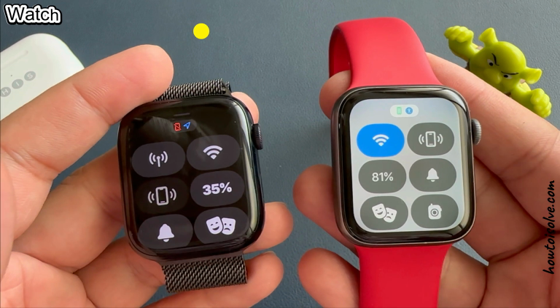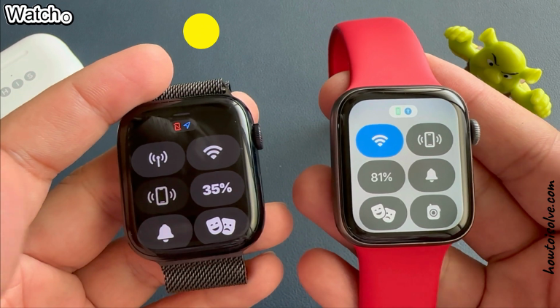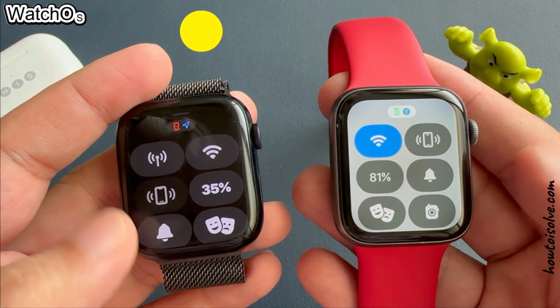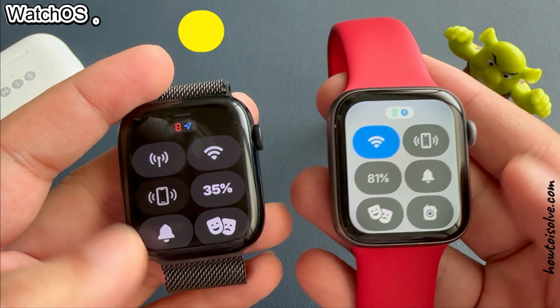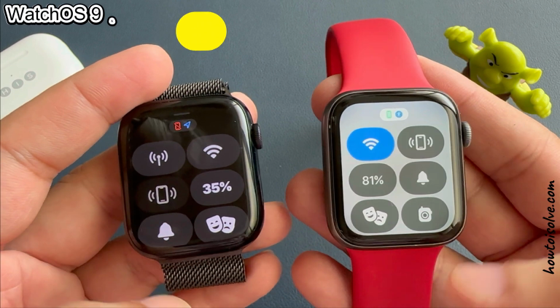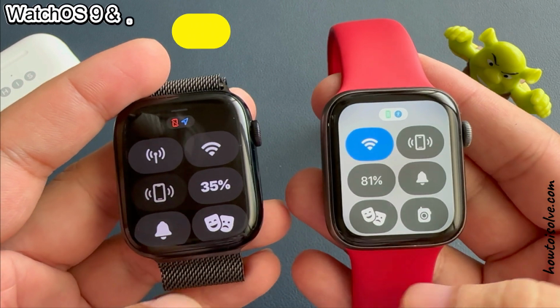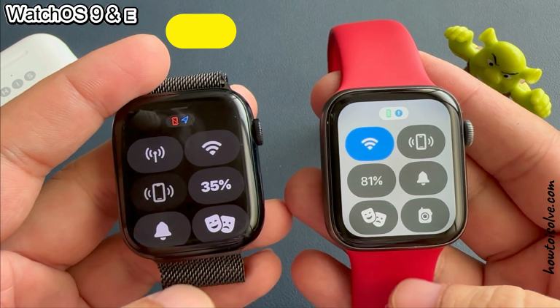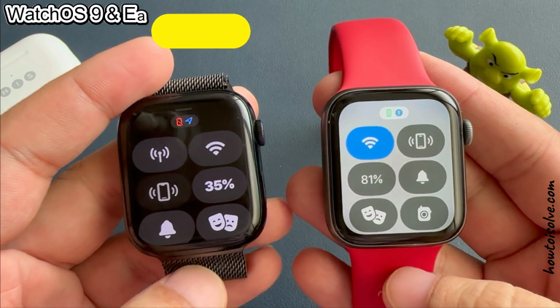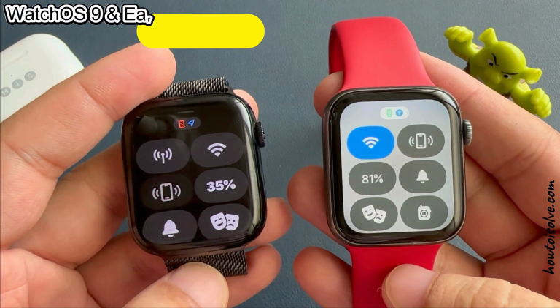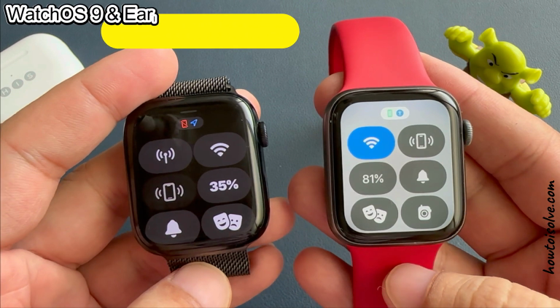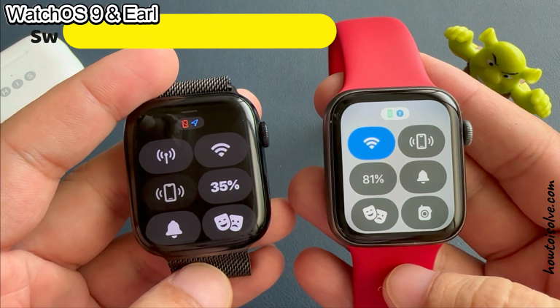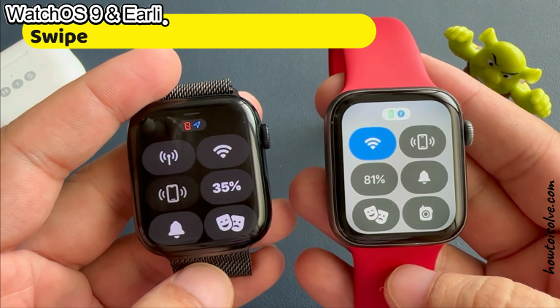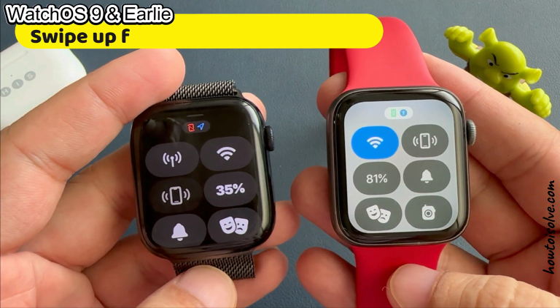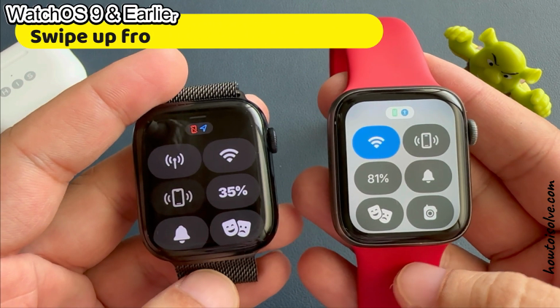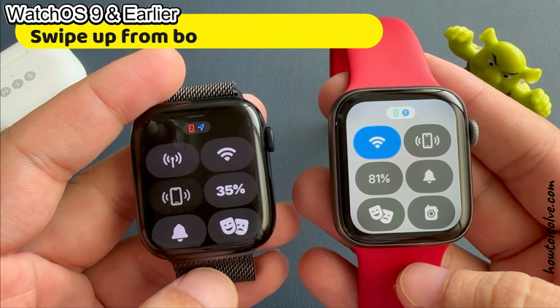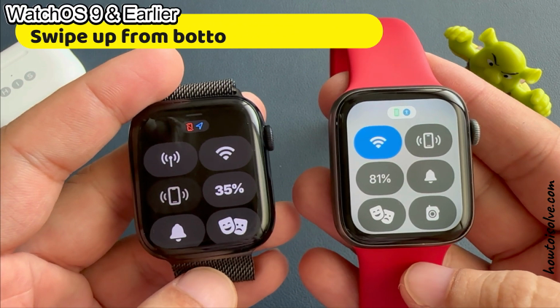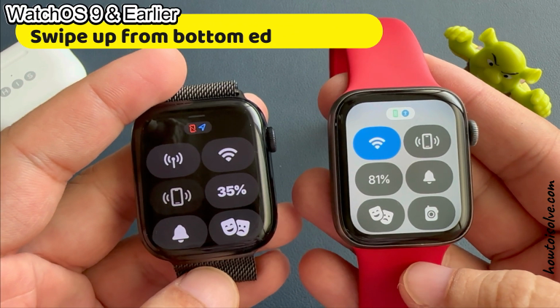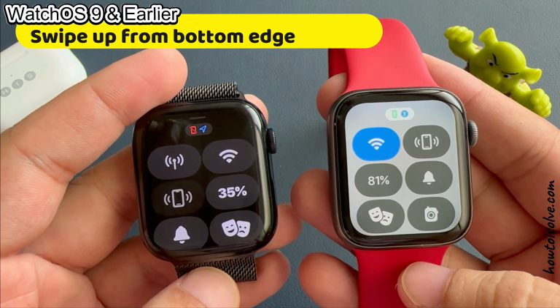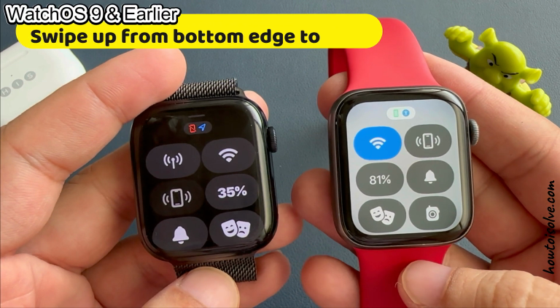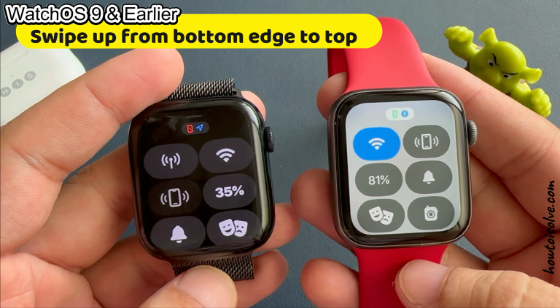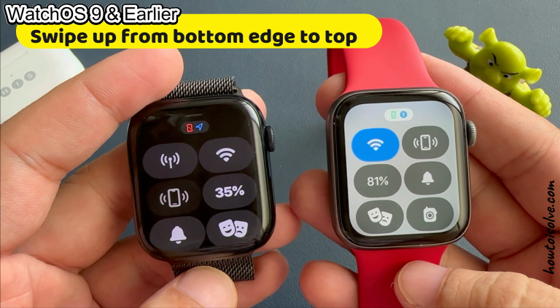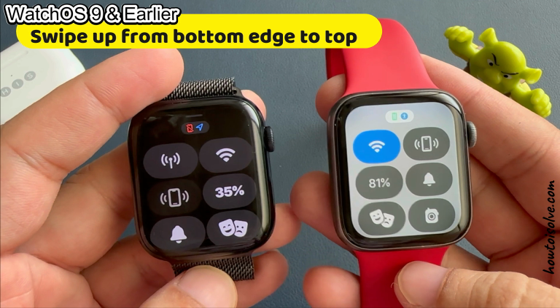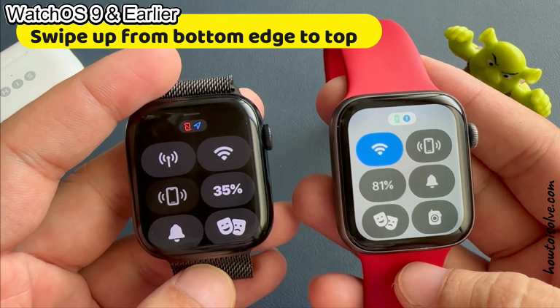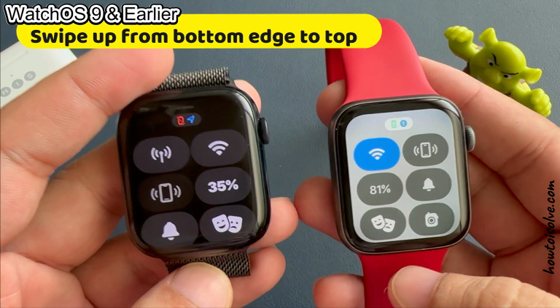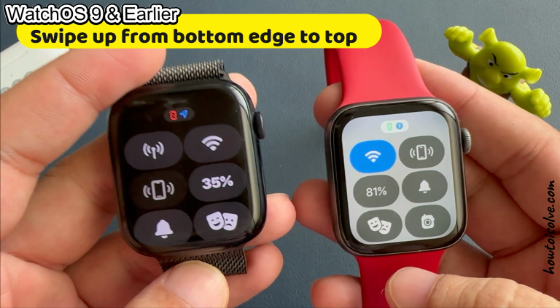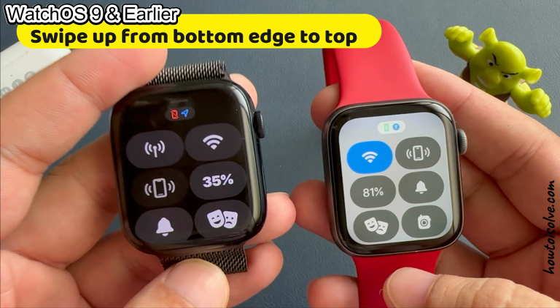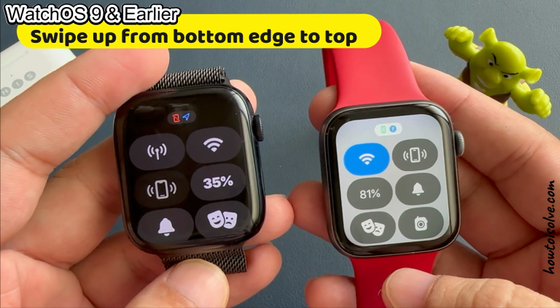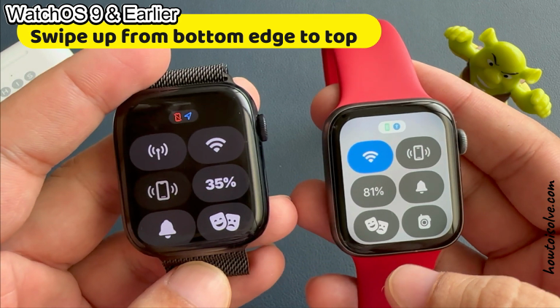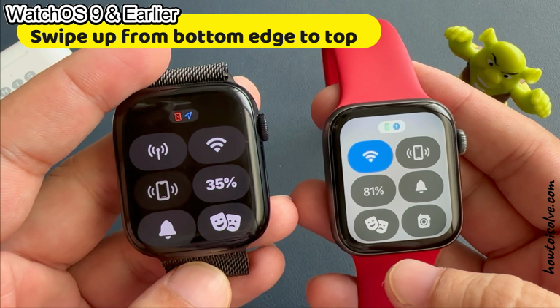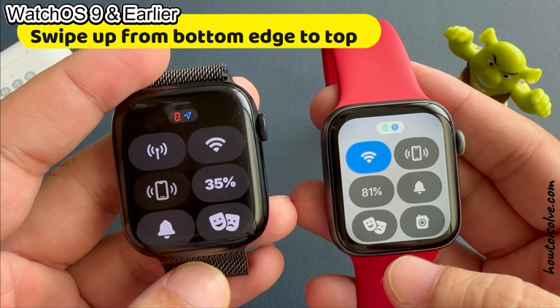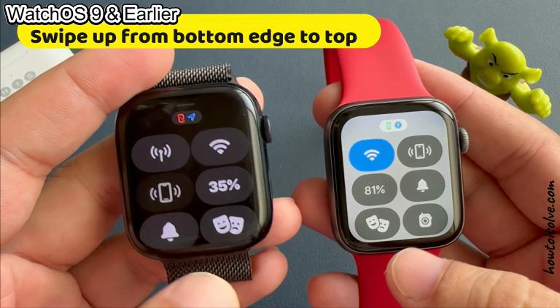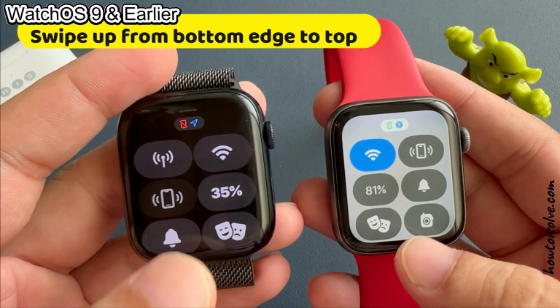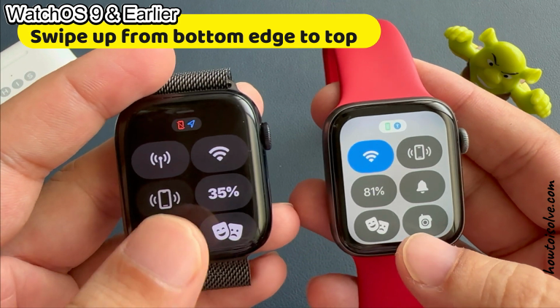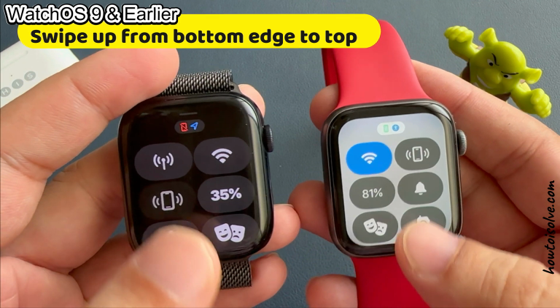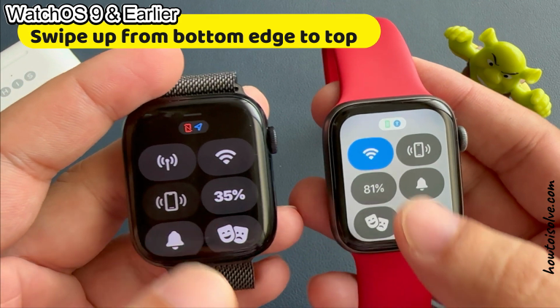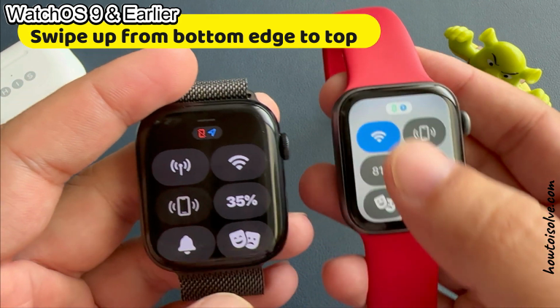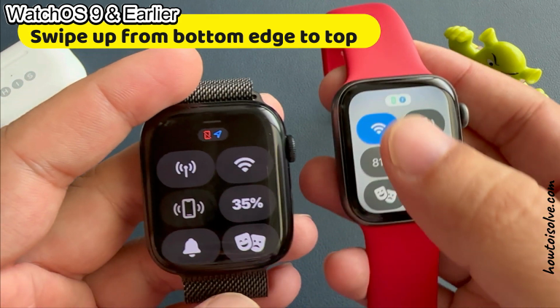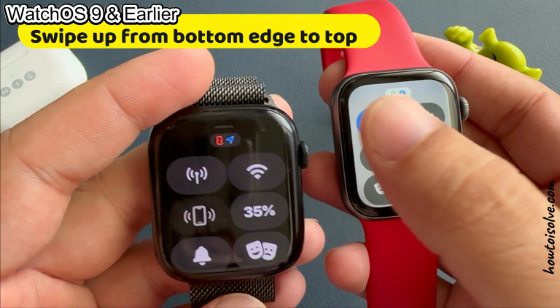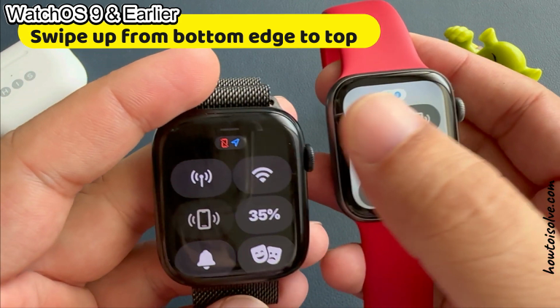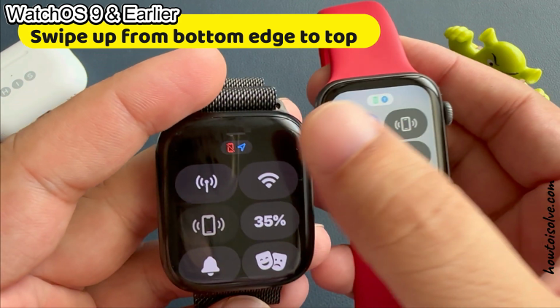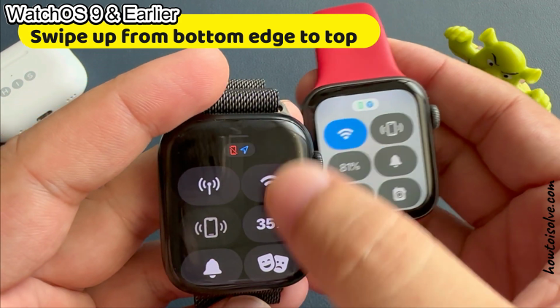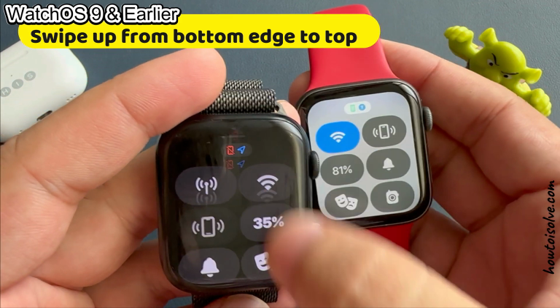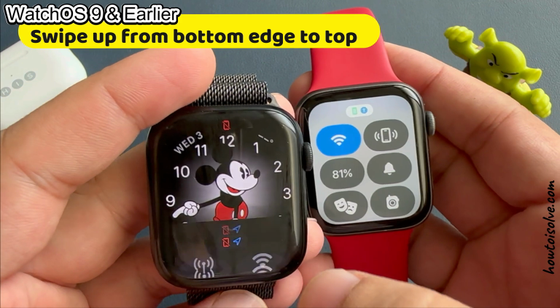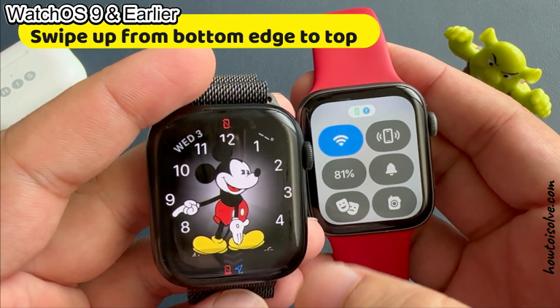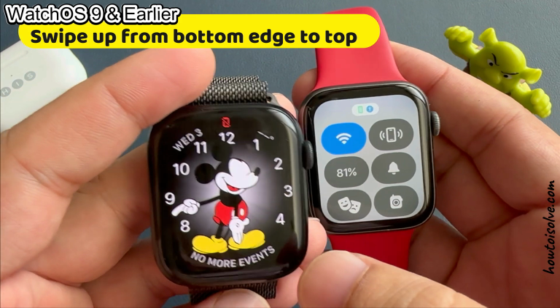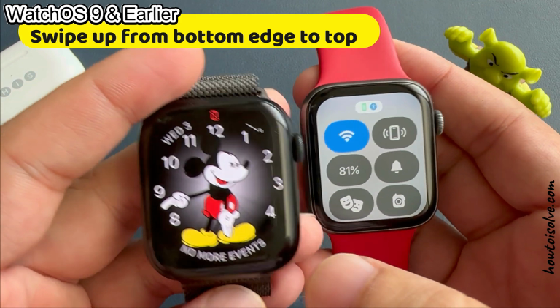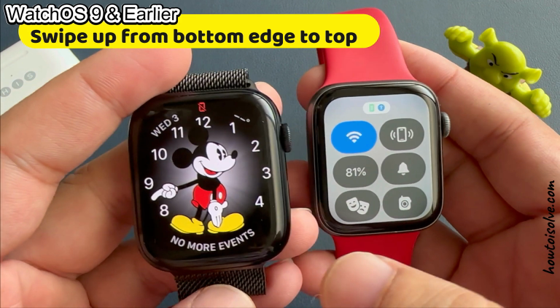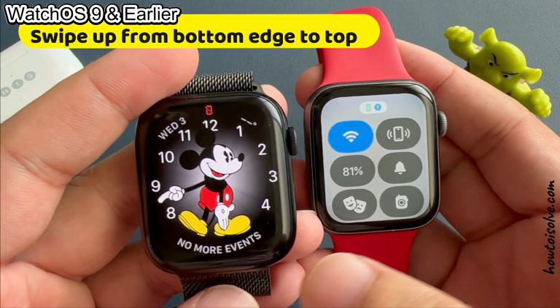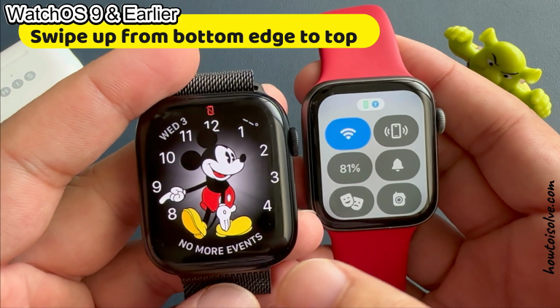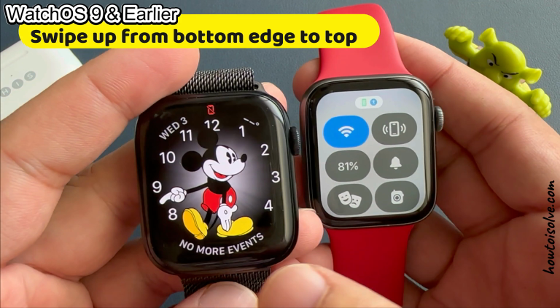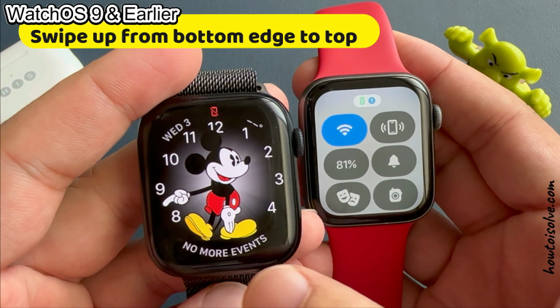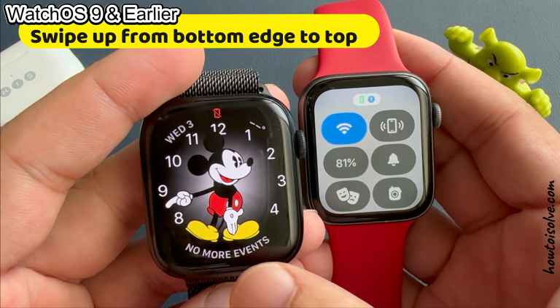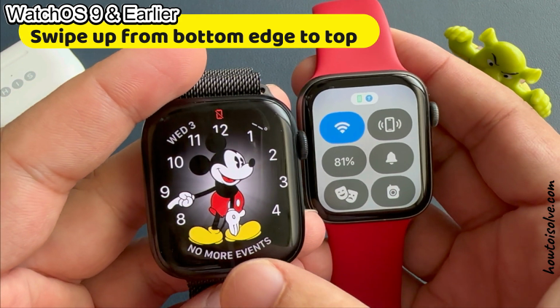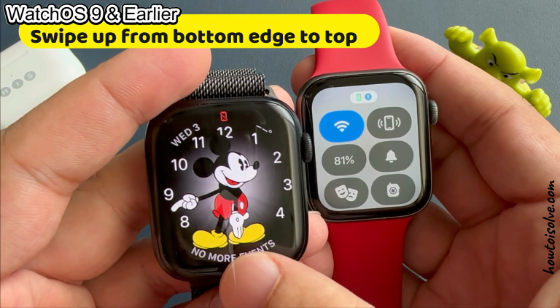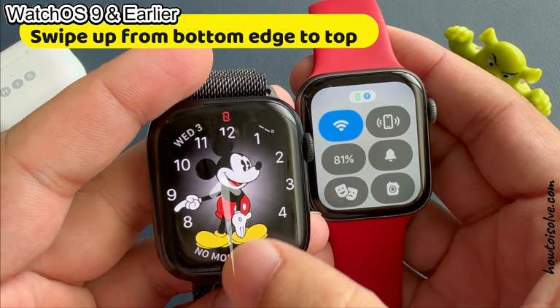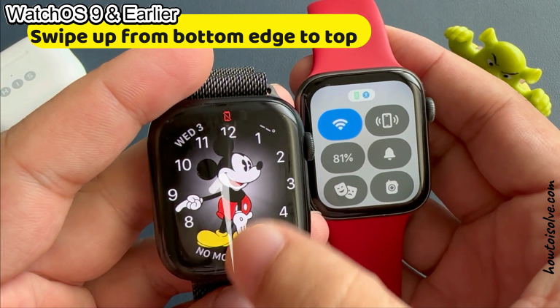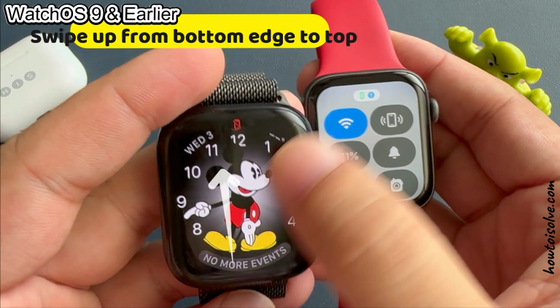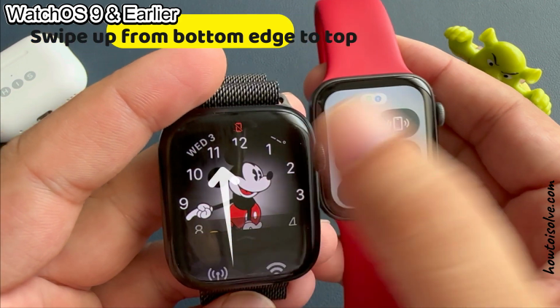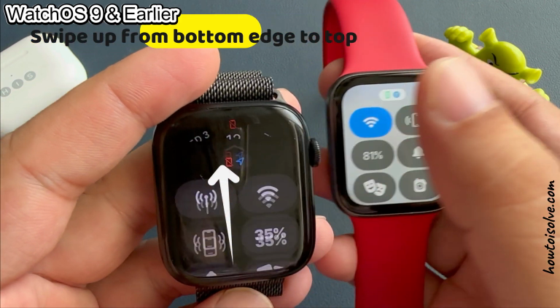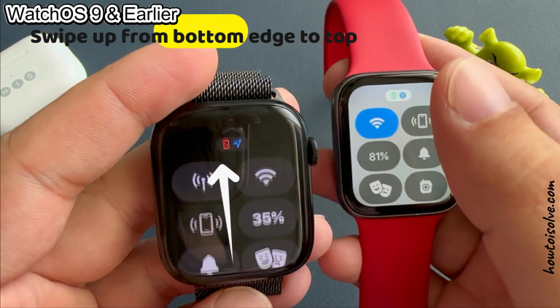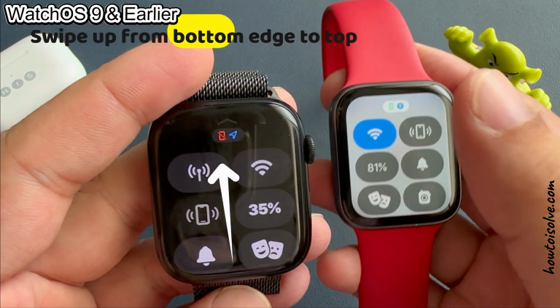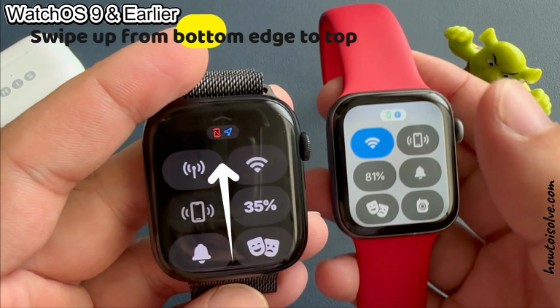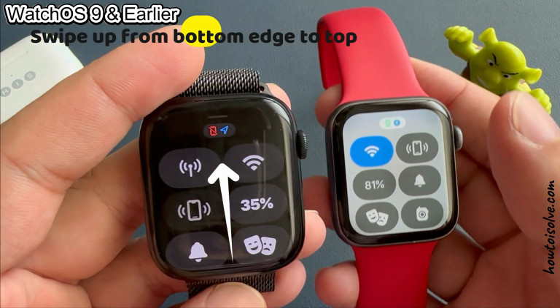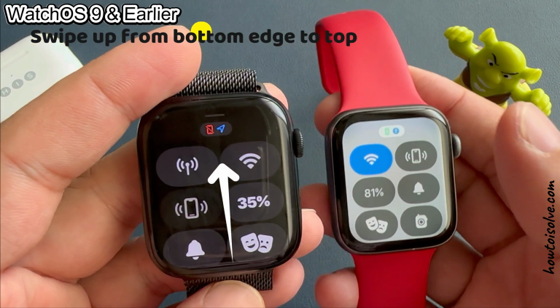For watchOS 9 and earlier, swipe up your finger from the bottom edge to the top to see the control center.